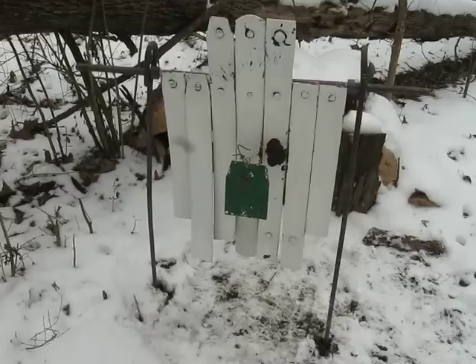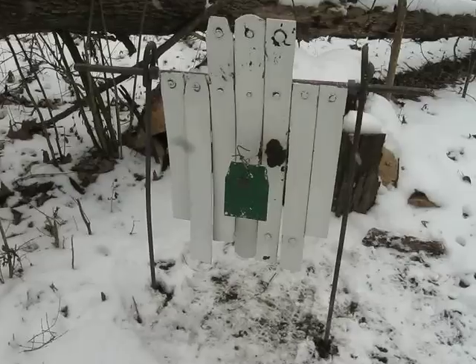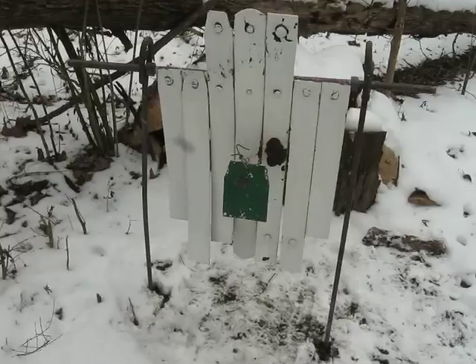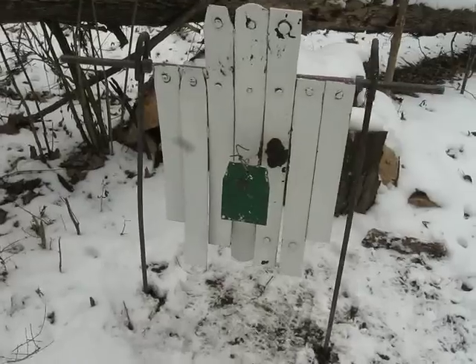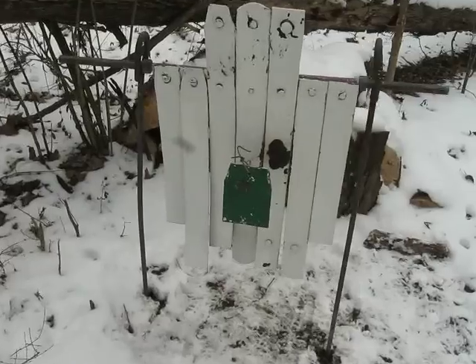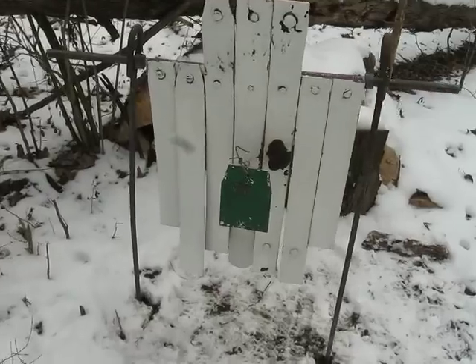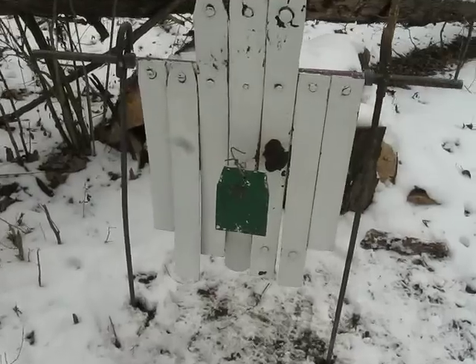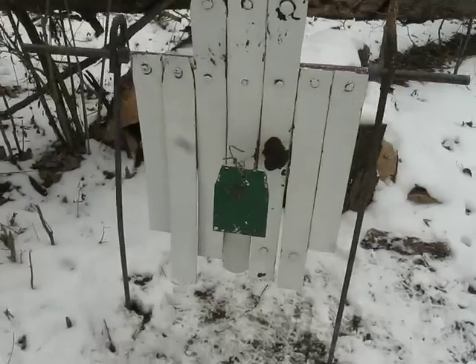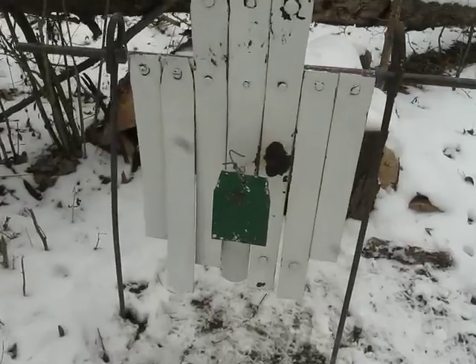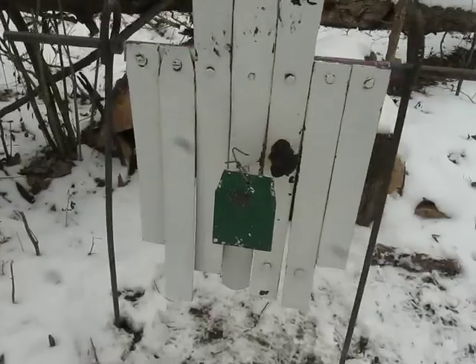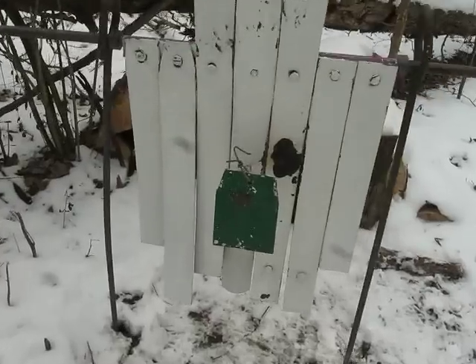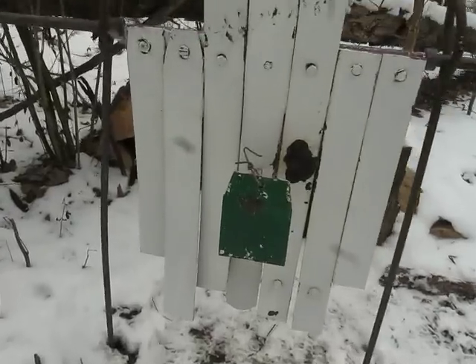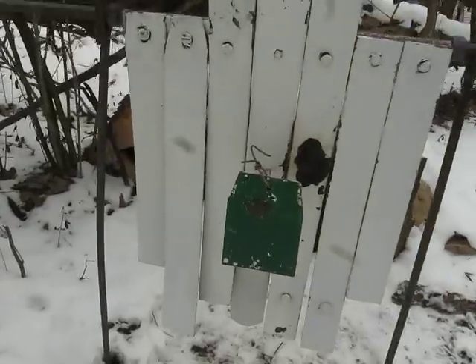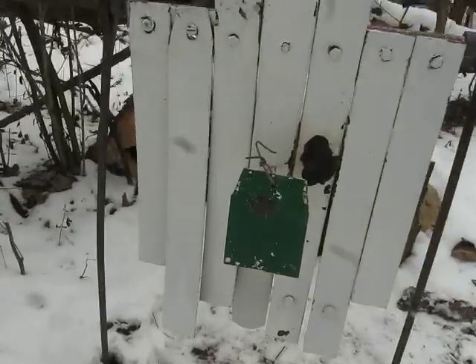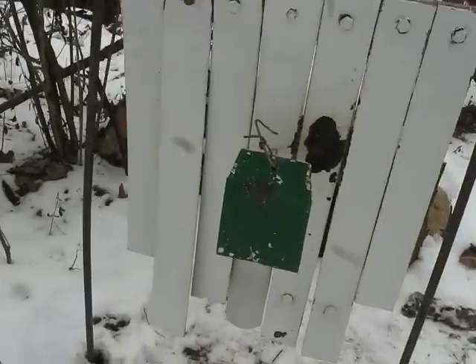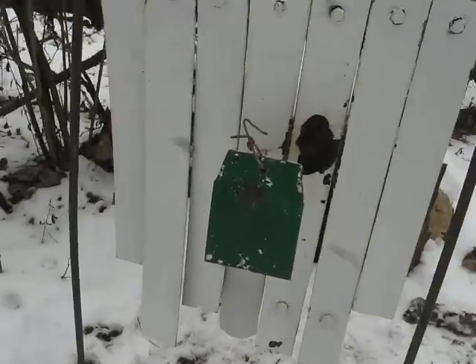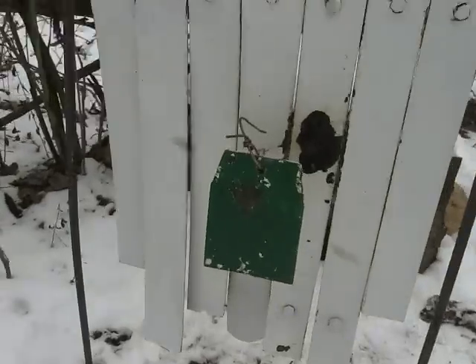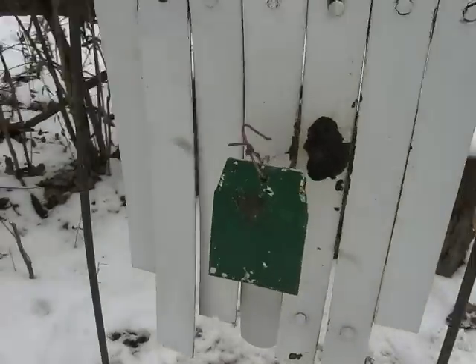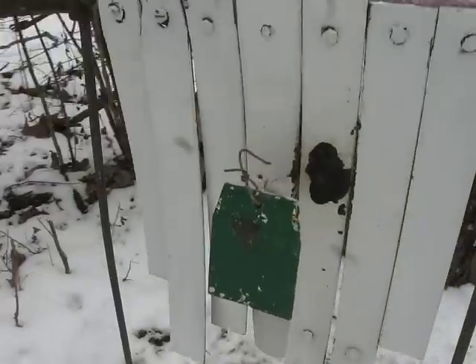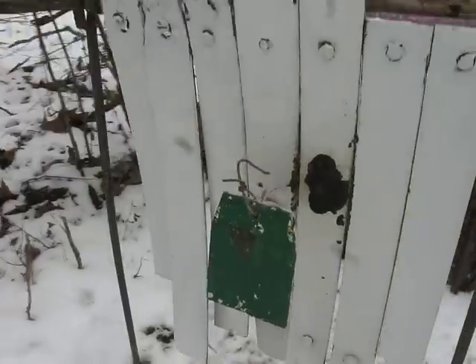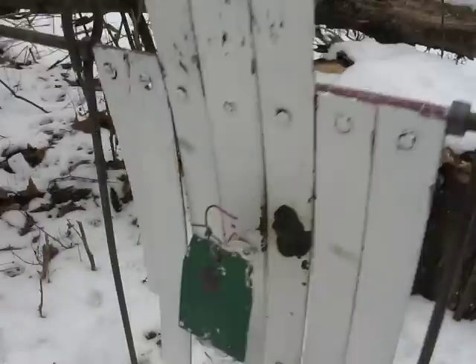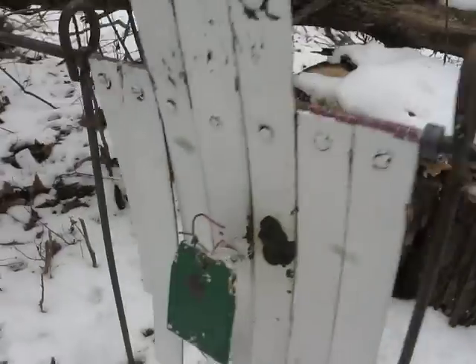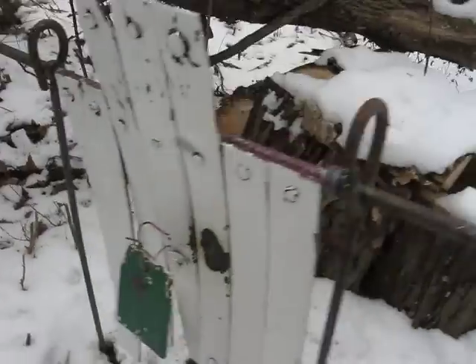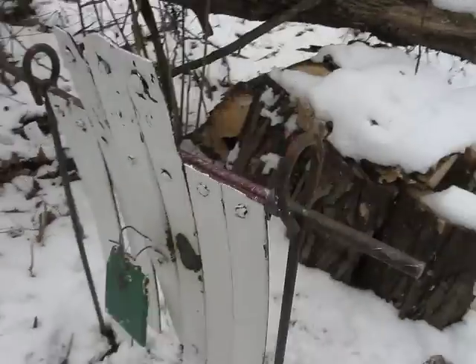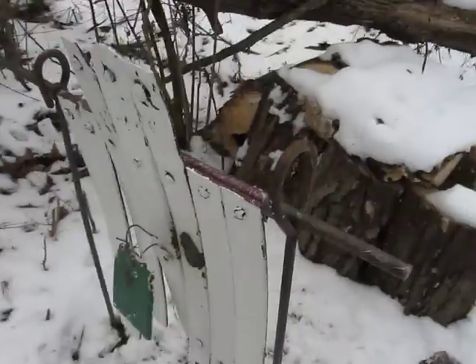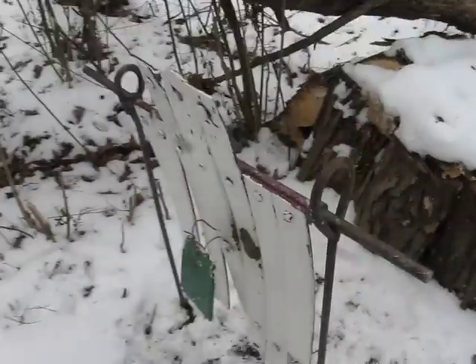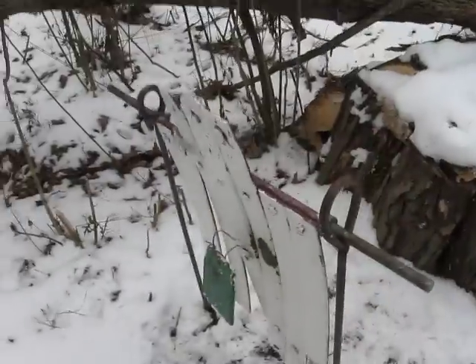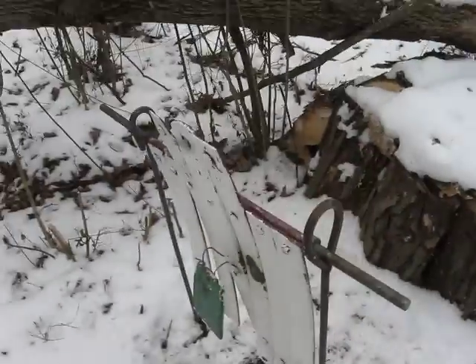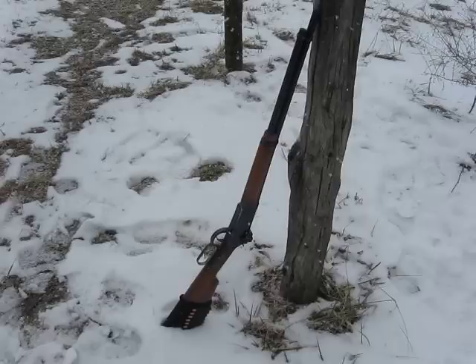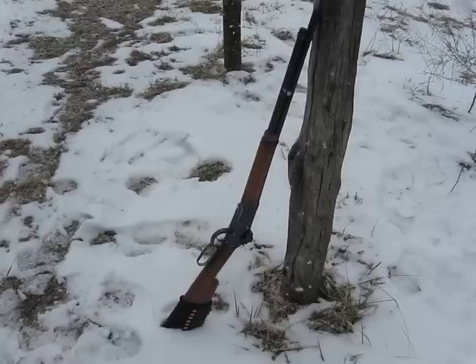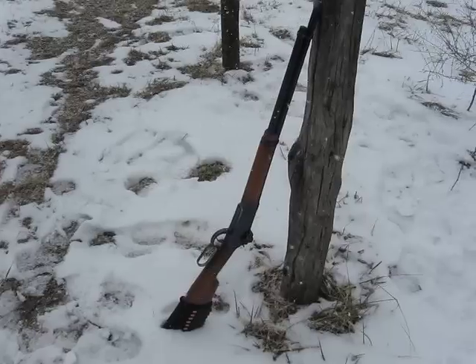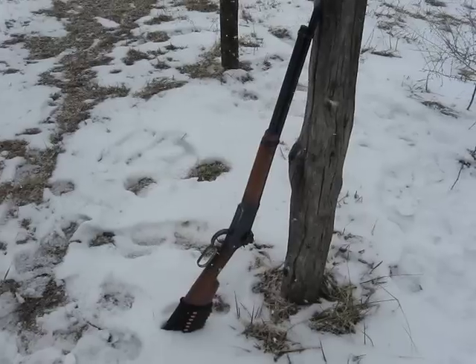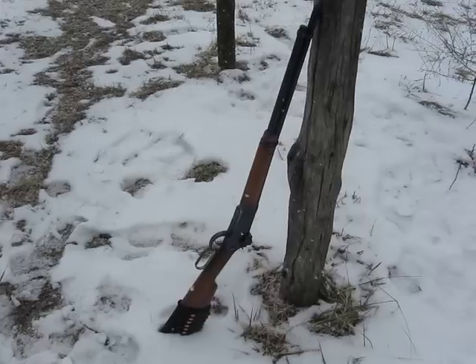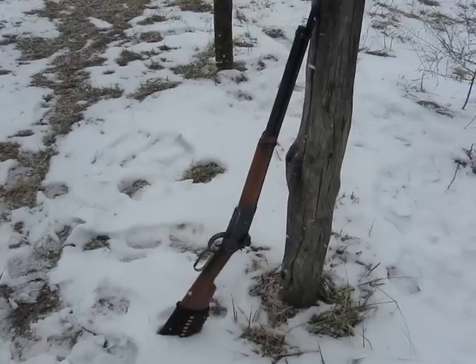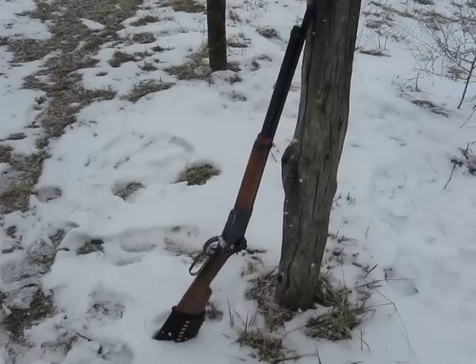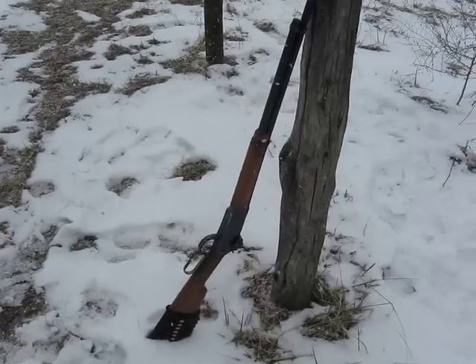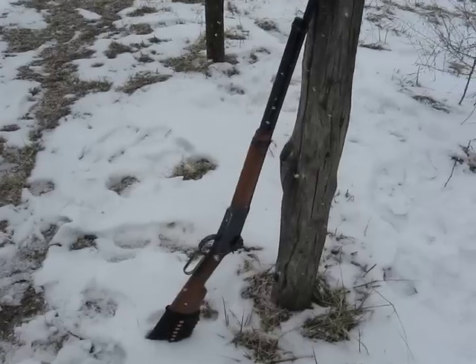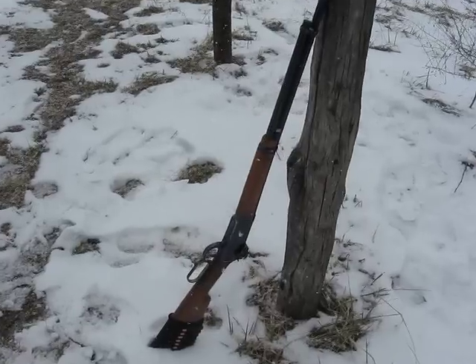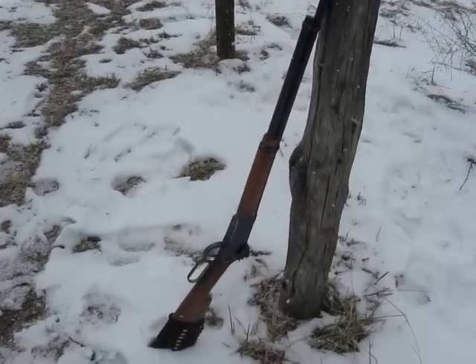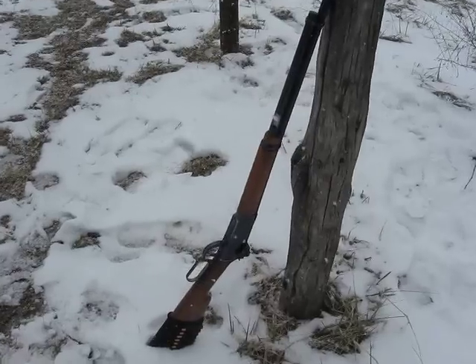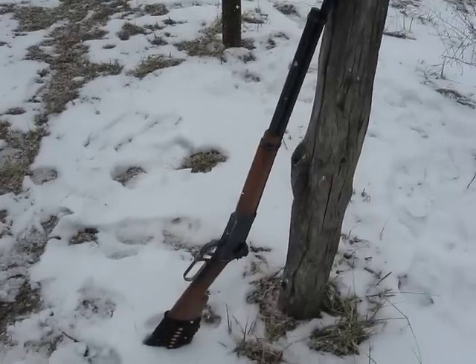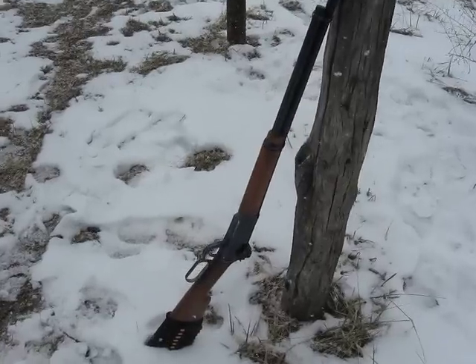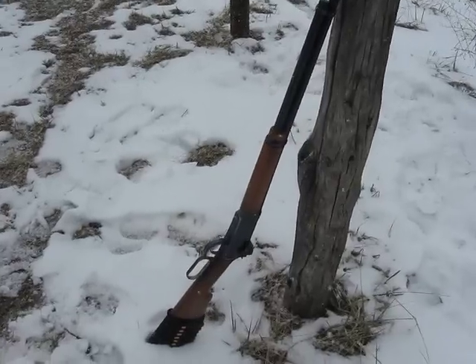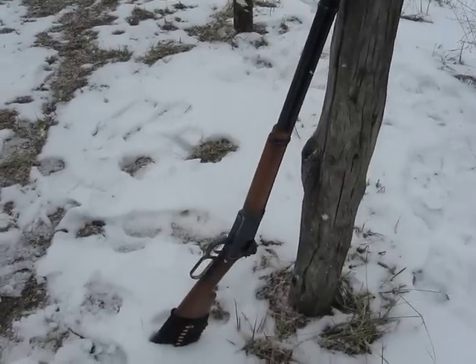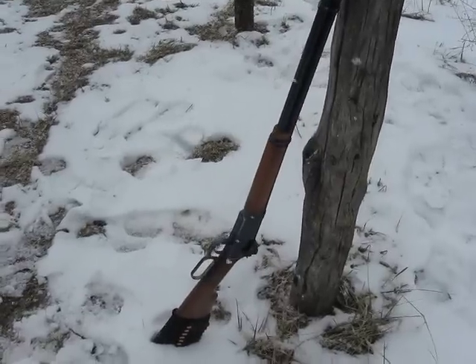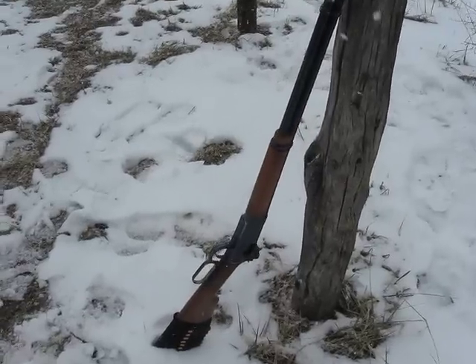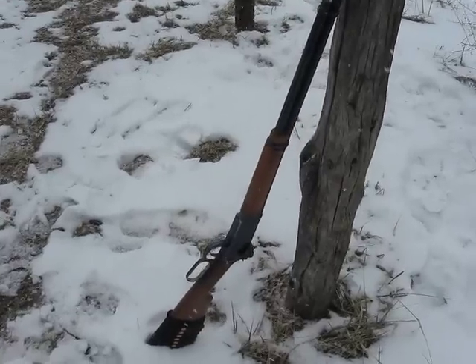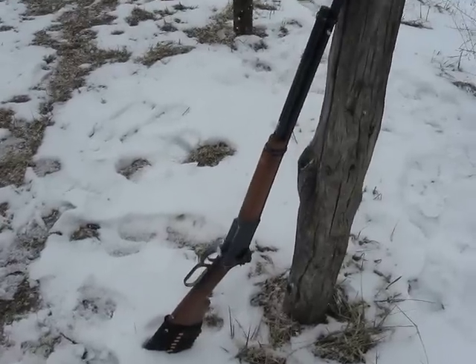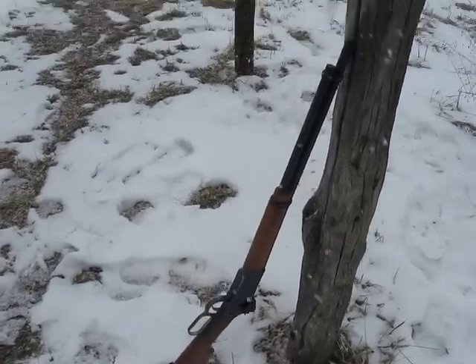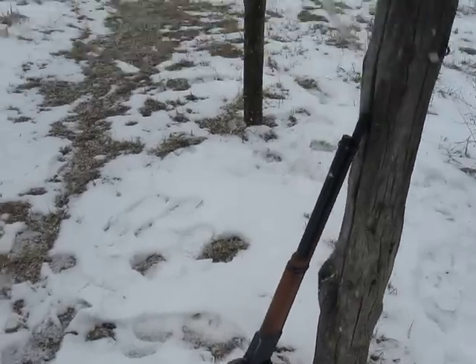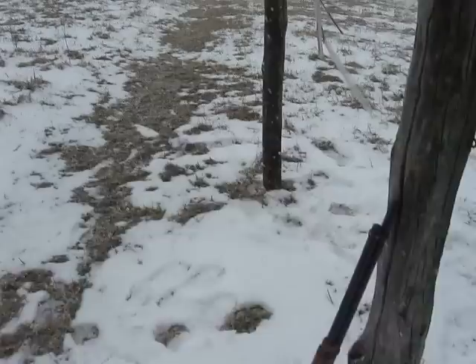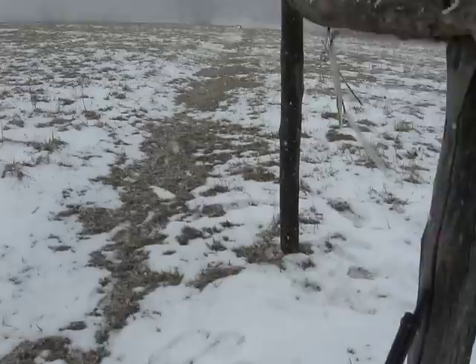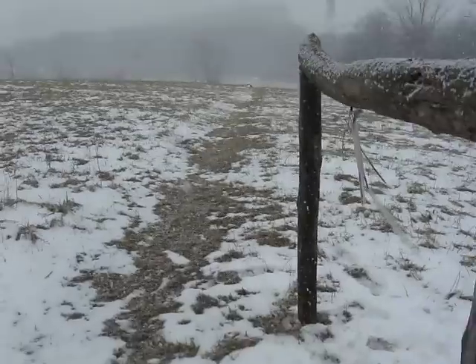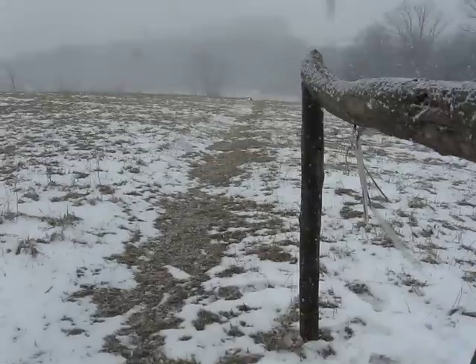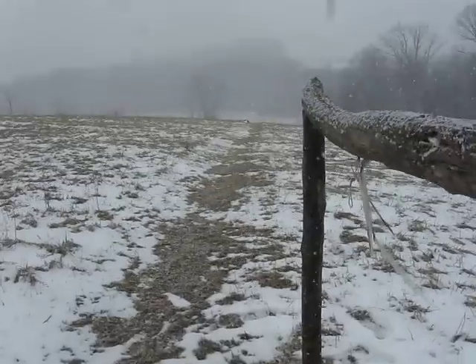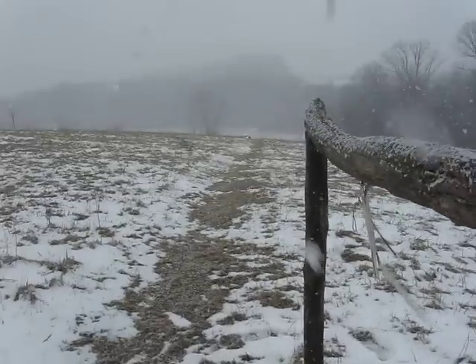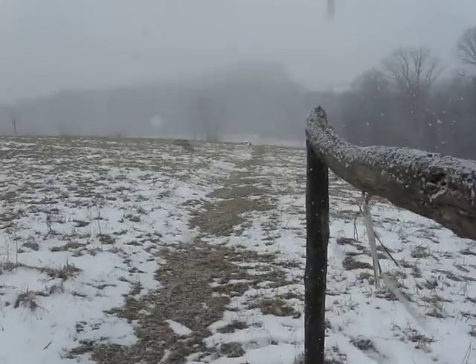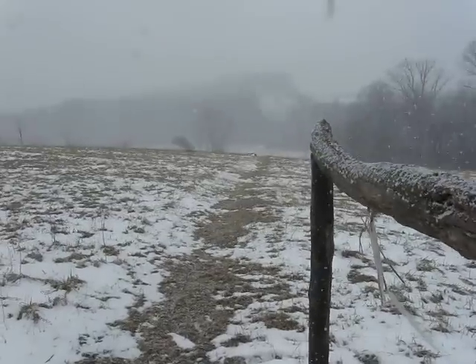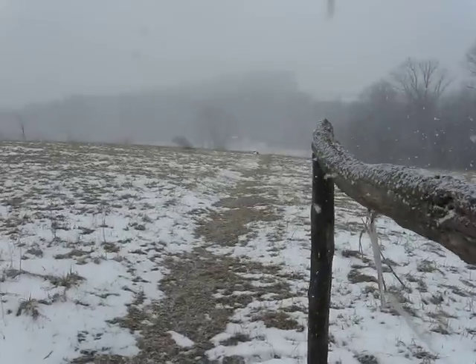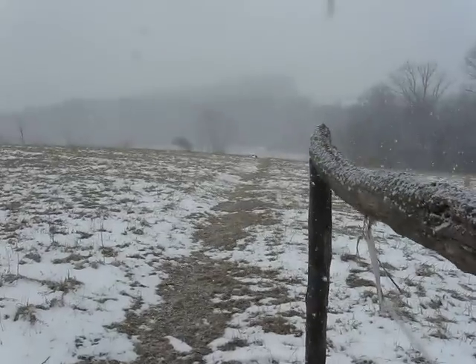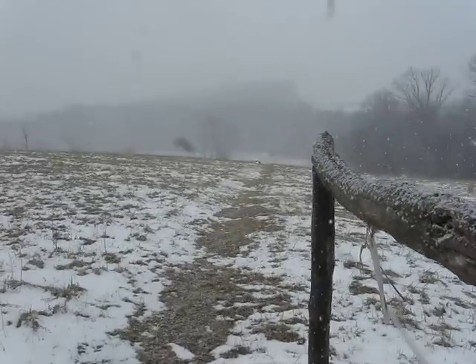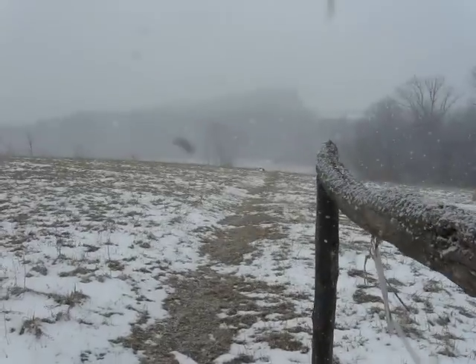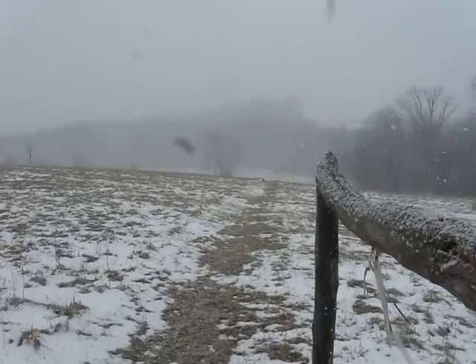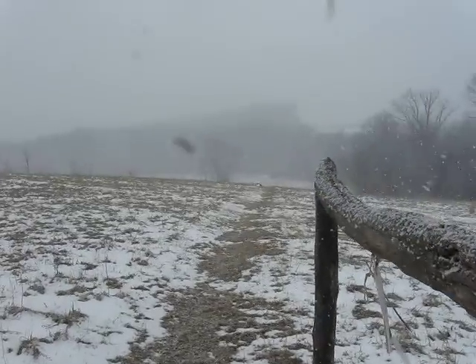4 inch in front of a torso. Winchester 94, 30-30, 400 yards.